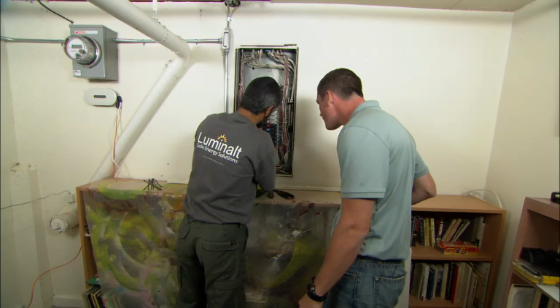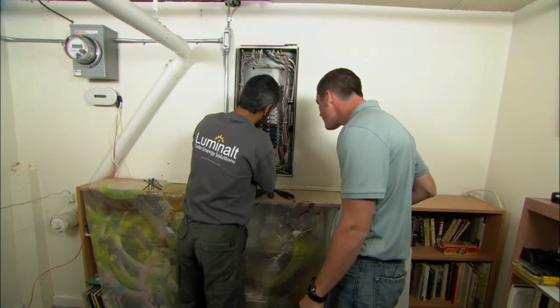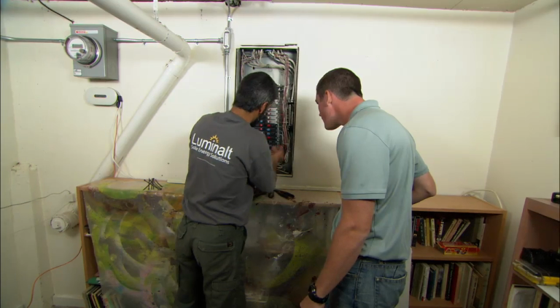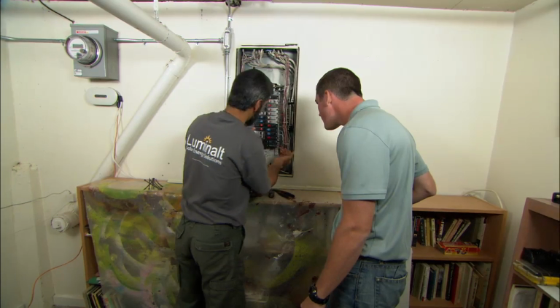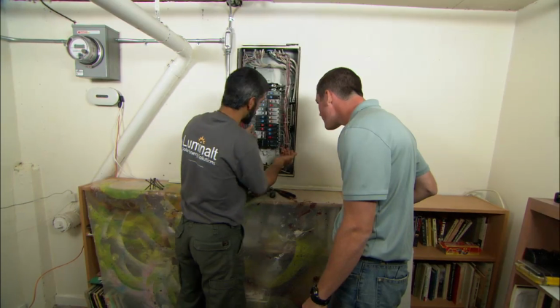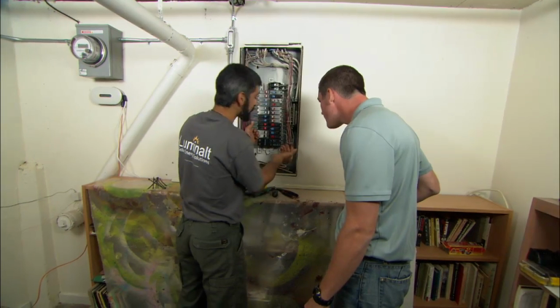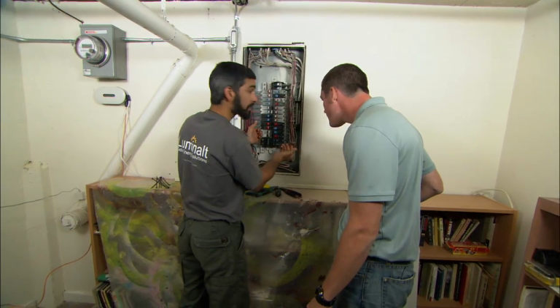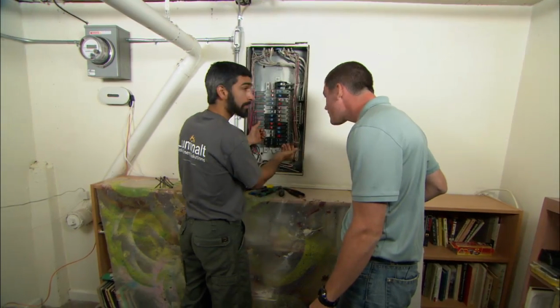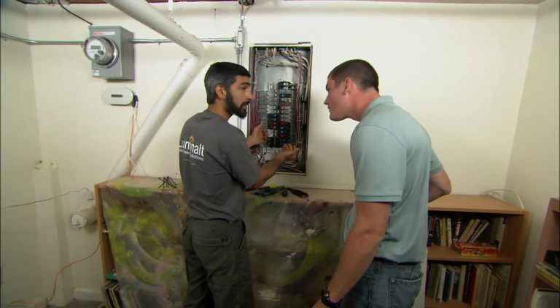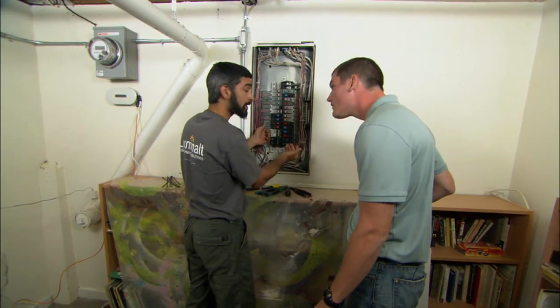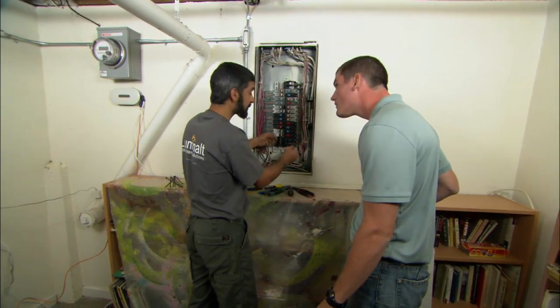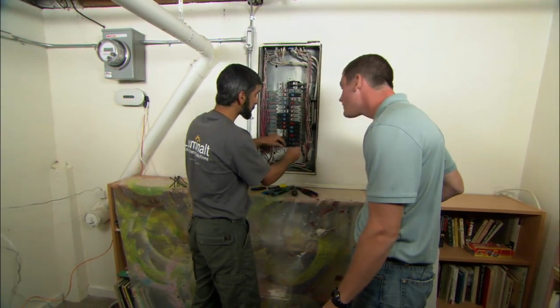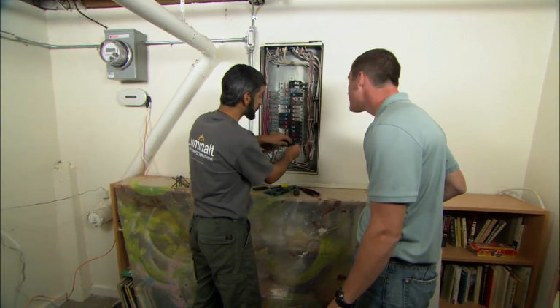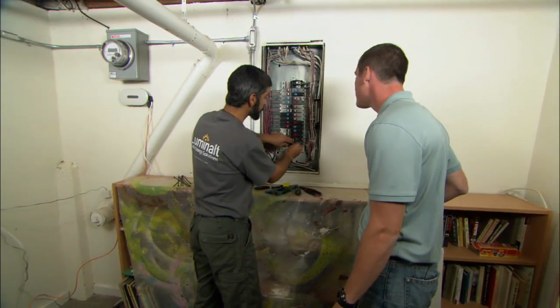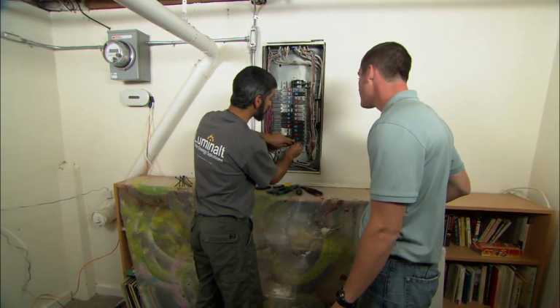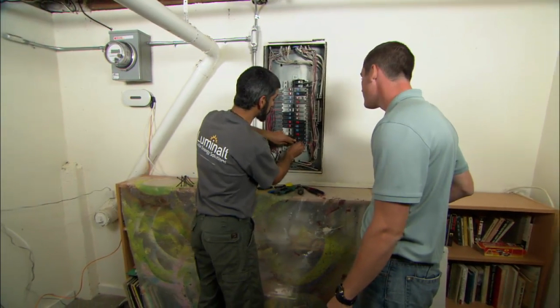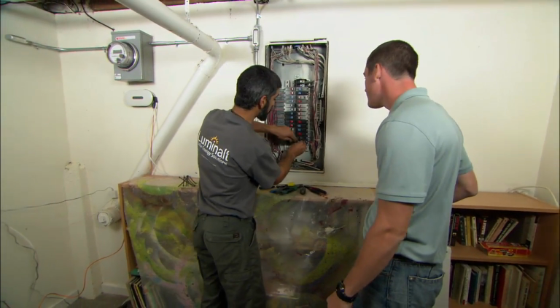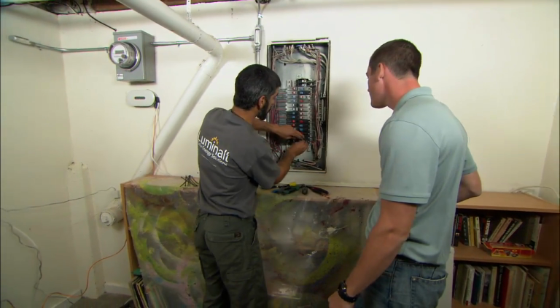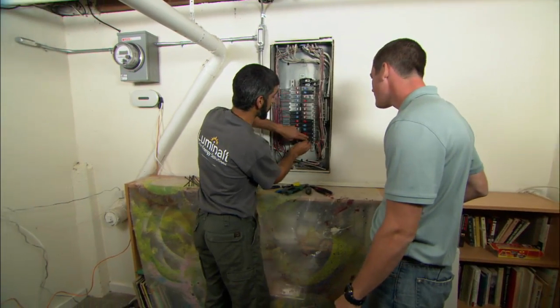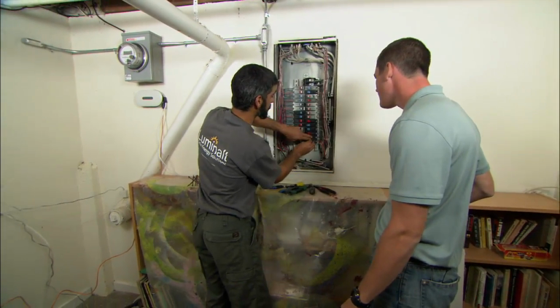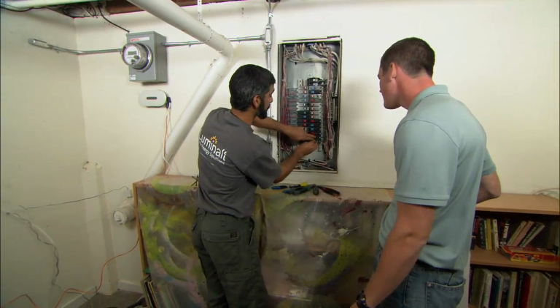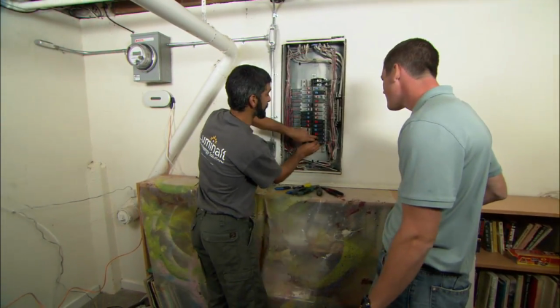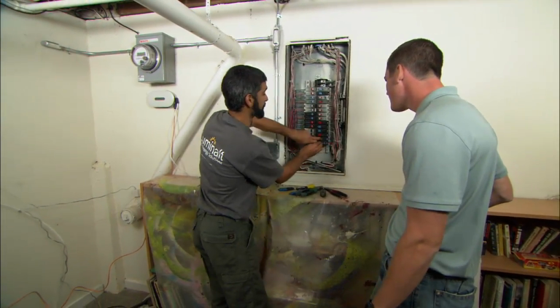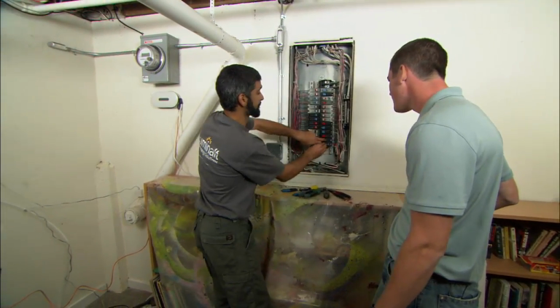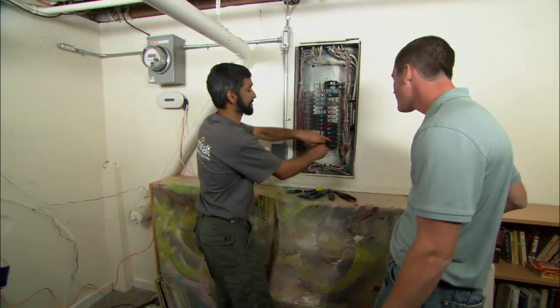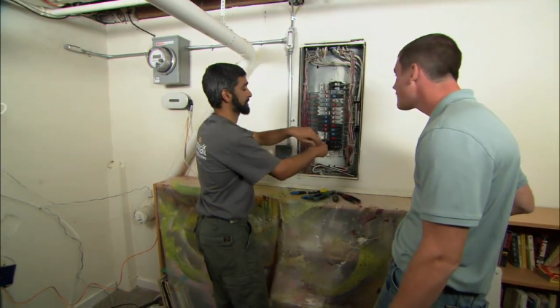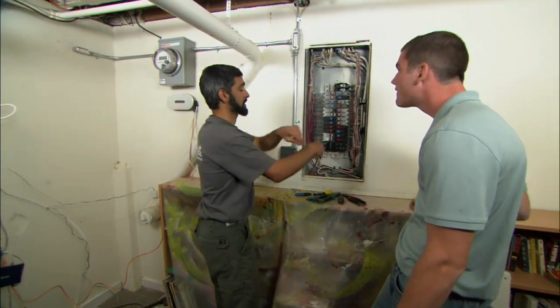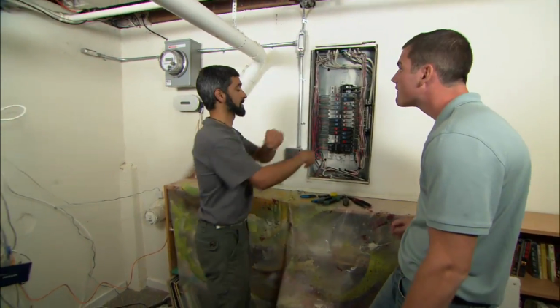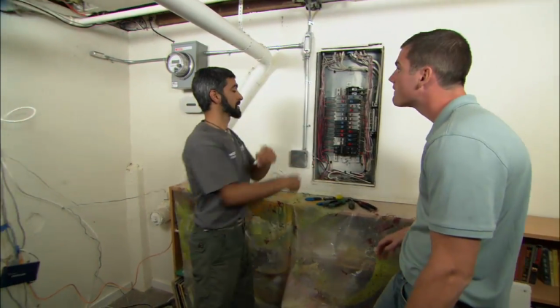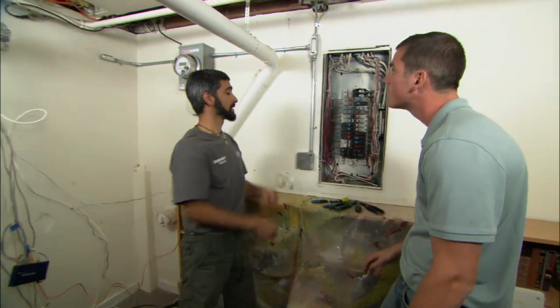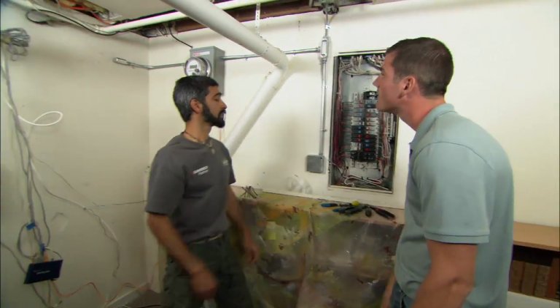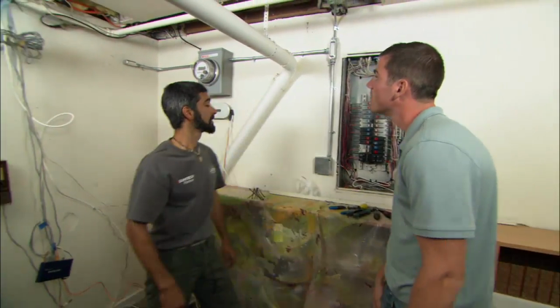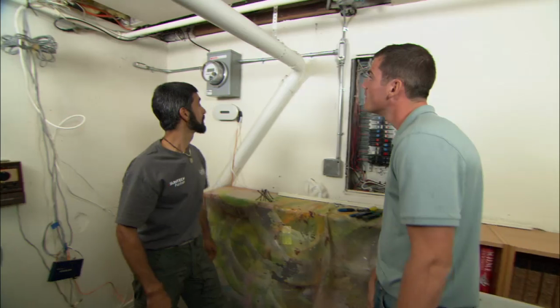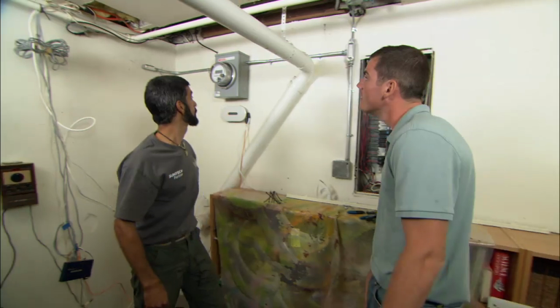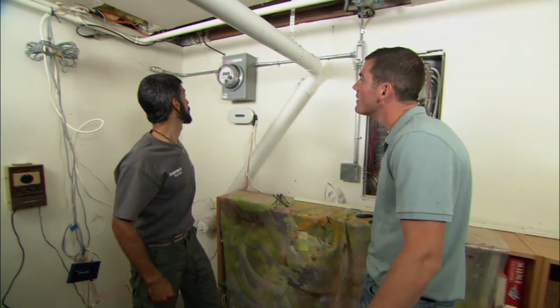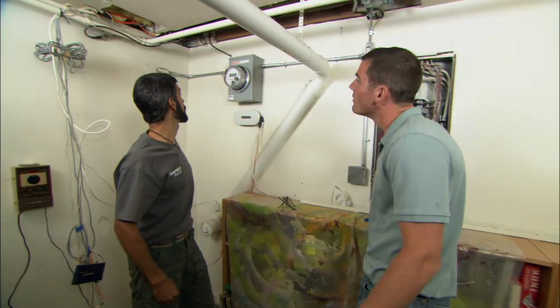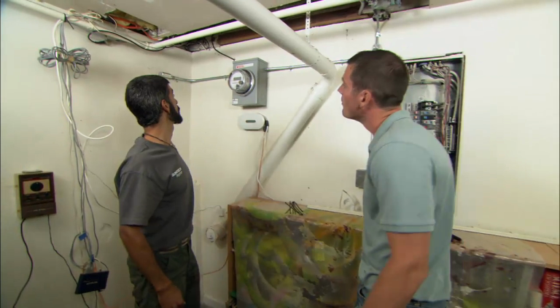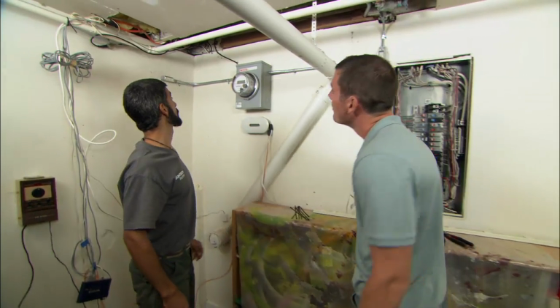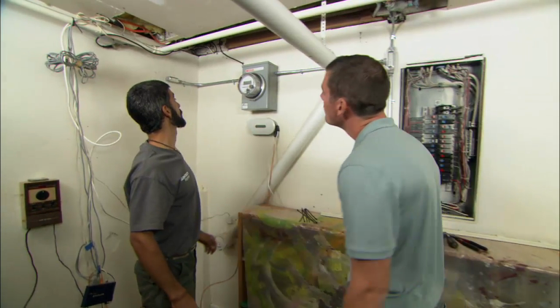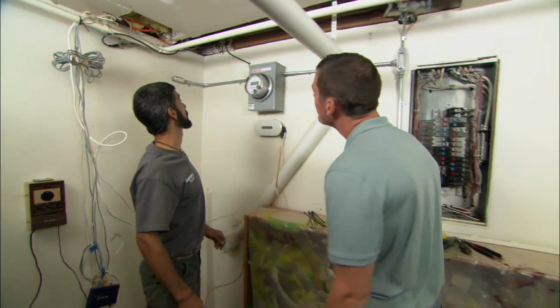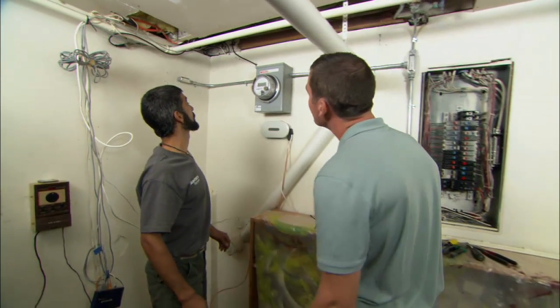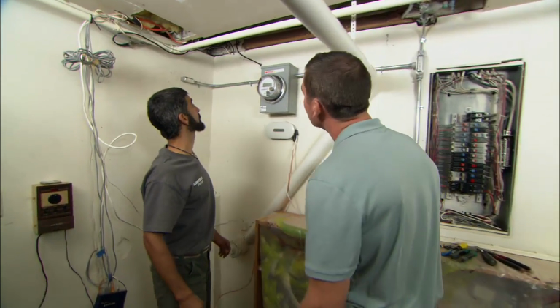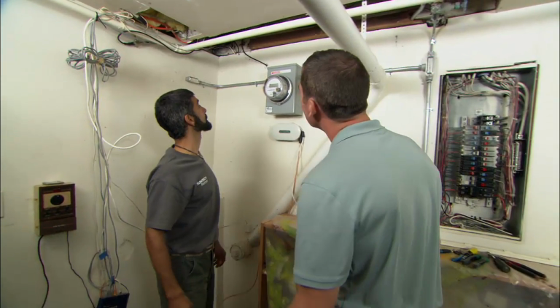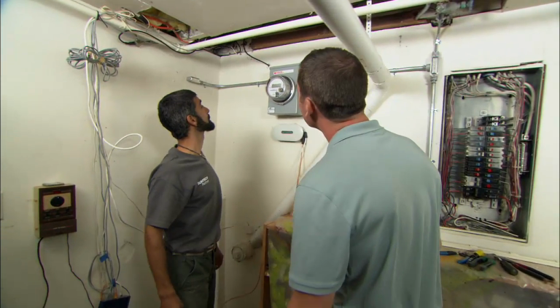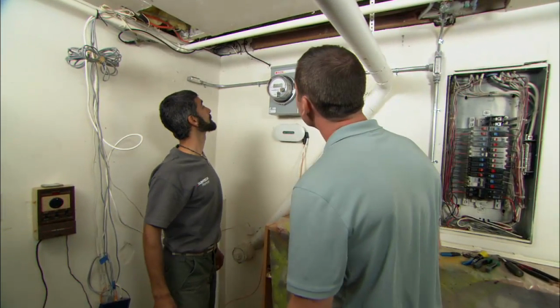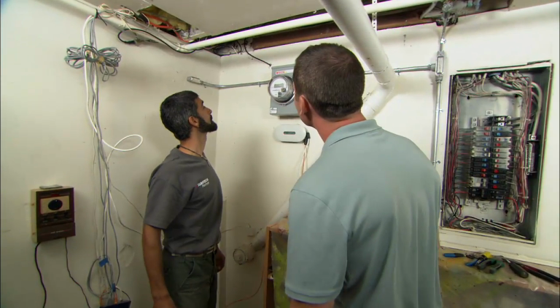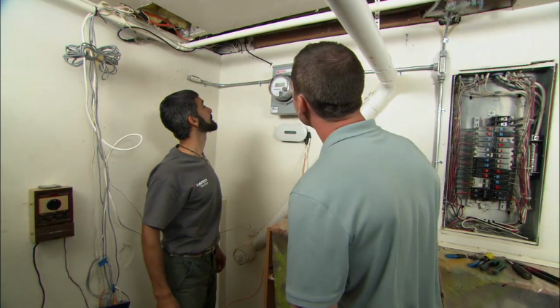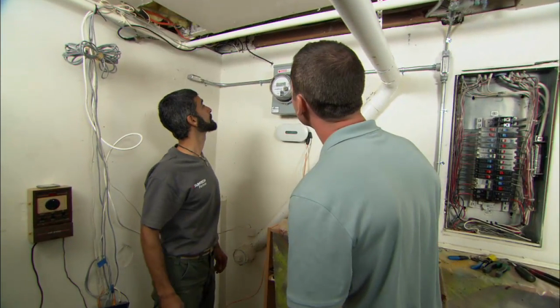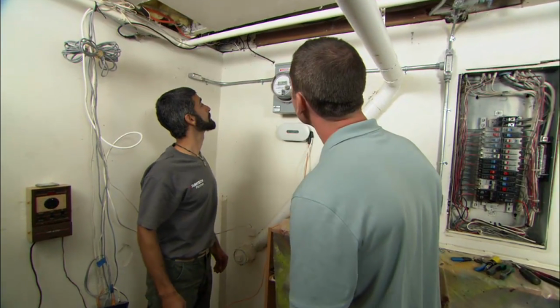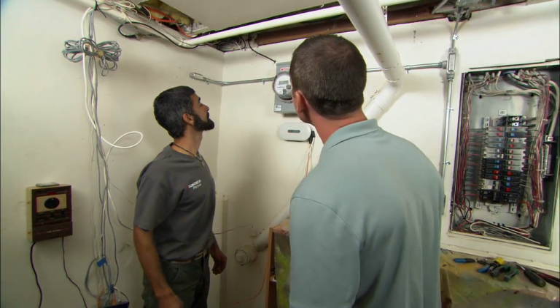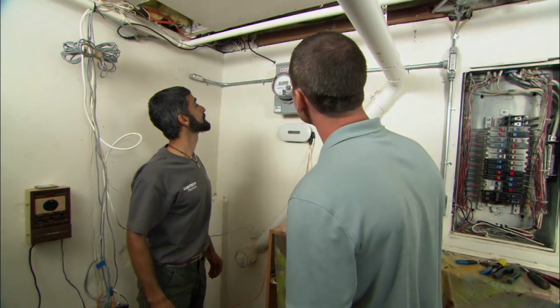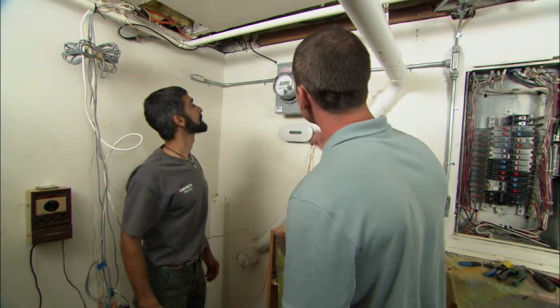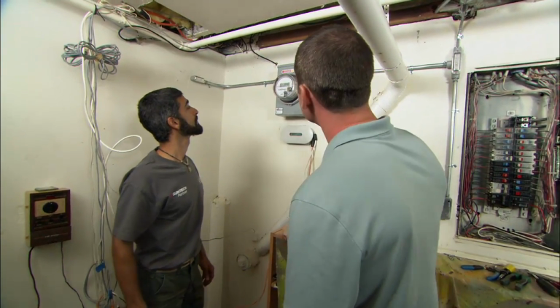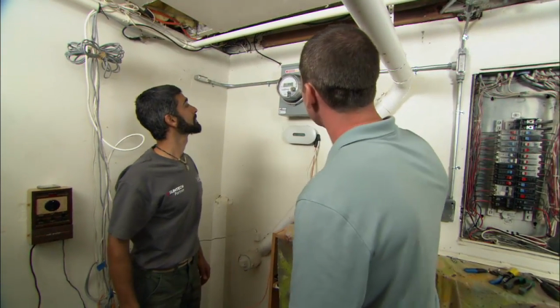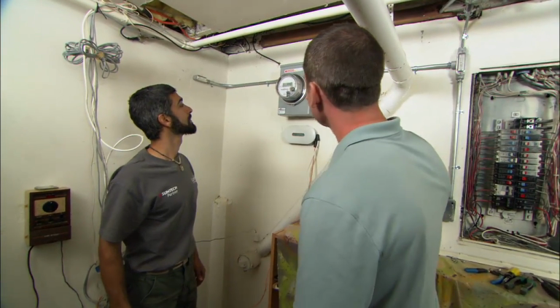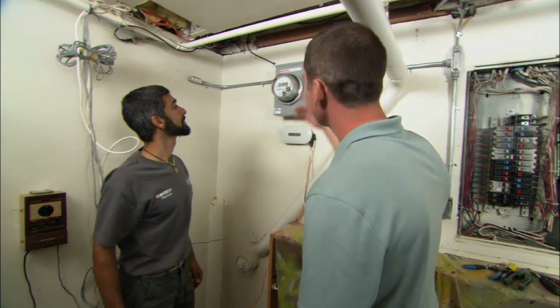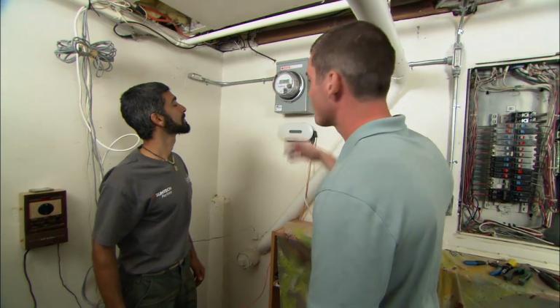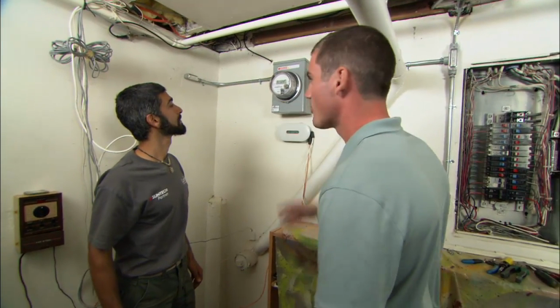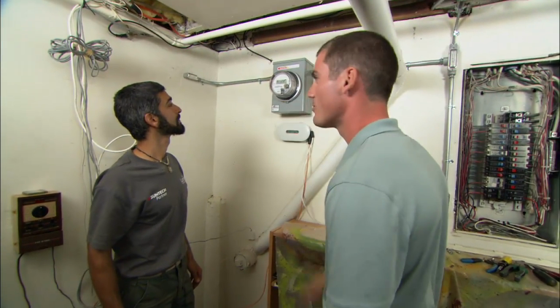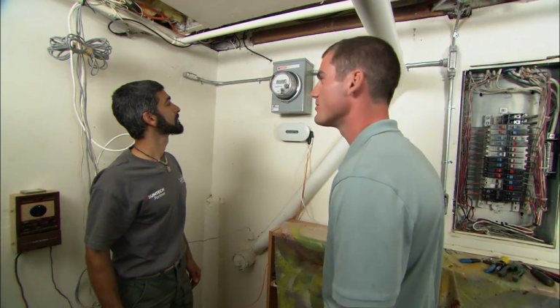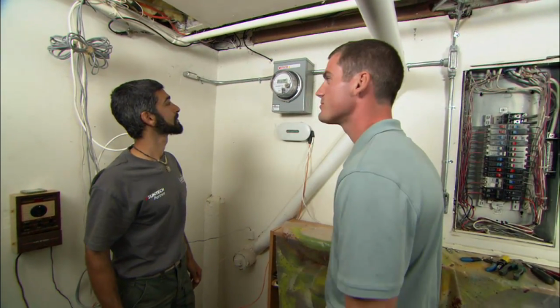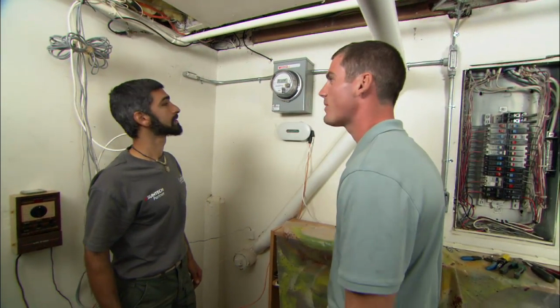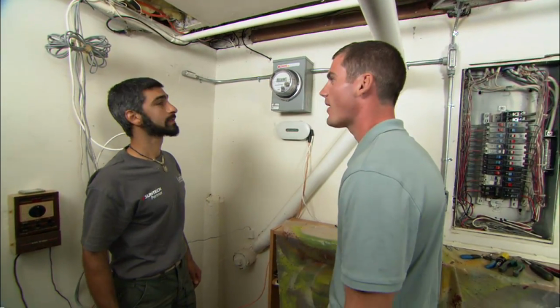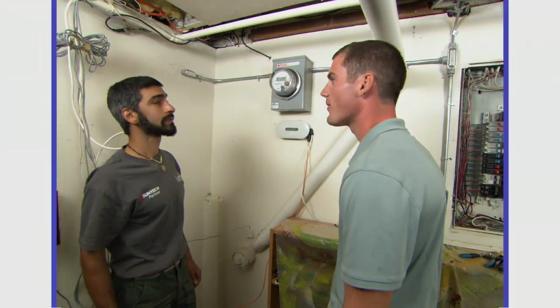Now we can flip it on and see the meter kick up. There it is — meters on, producing power.